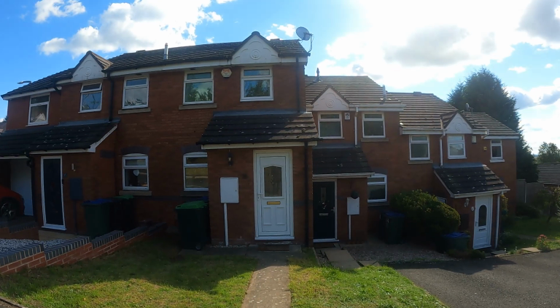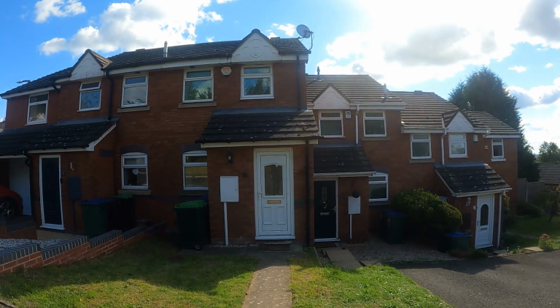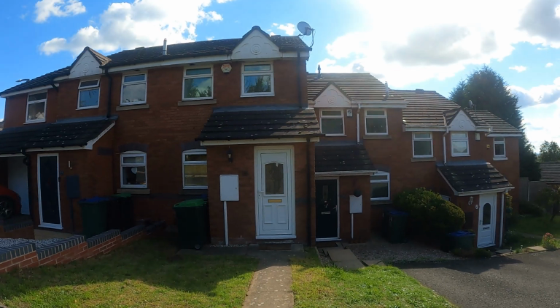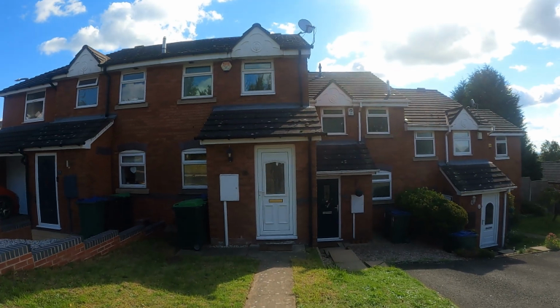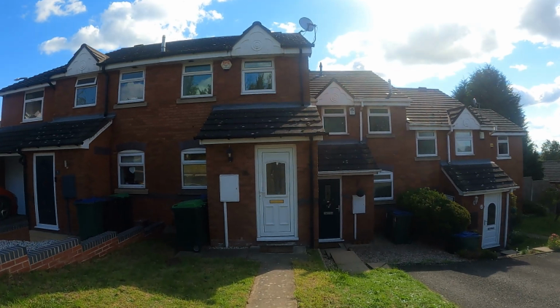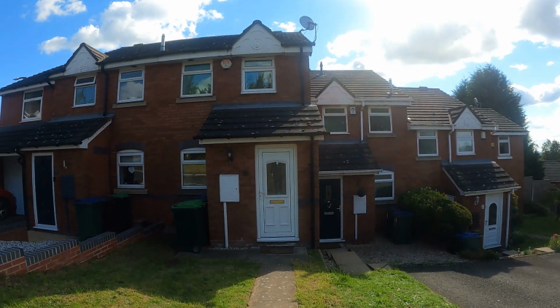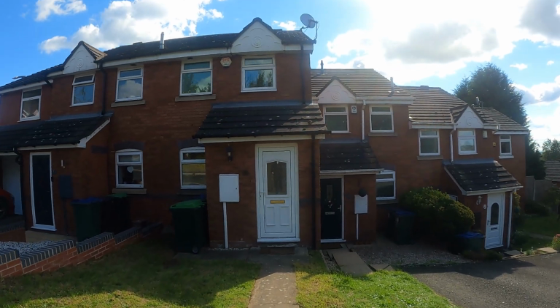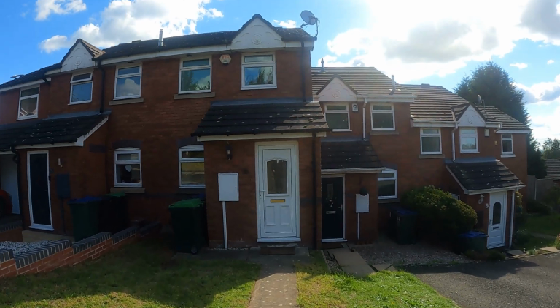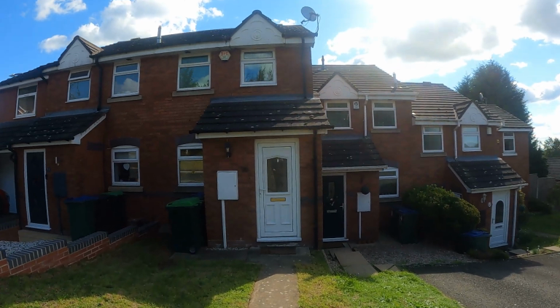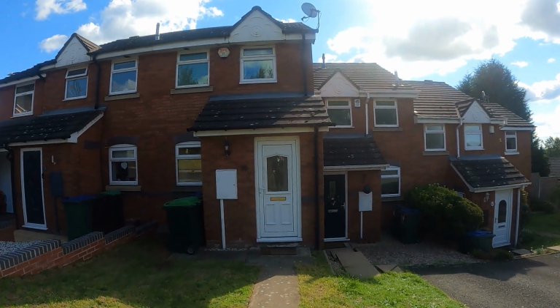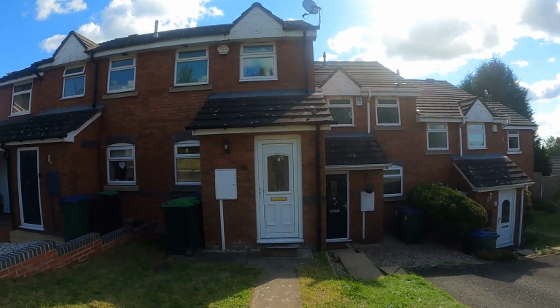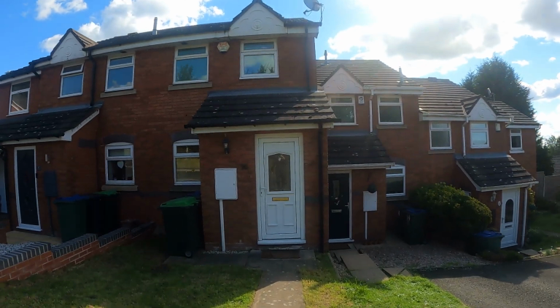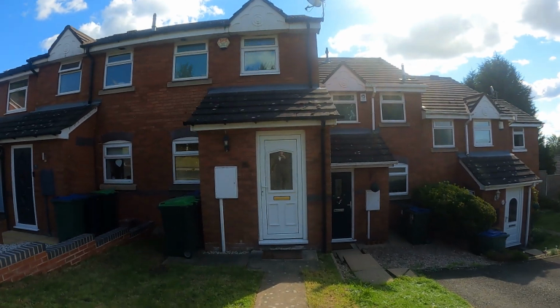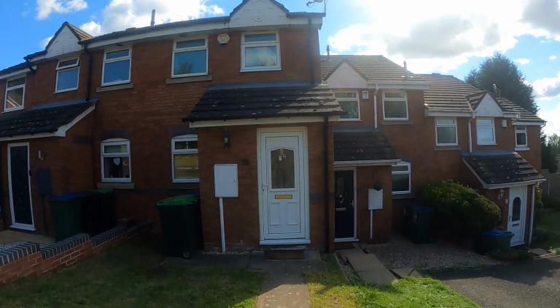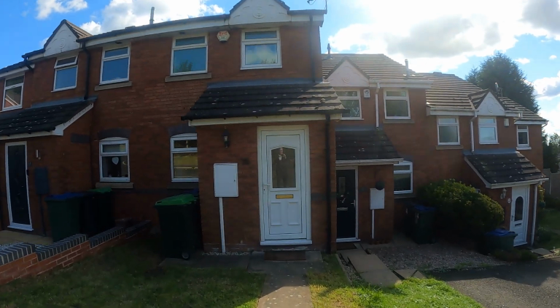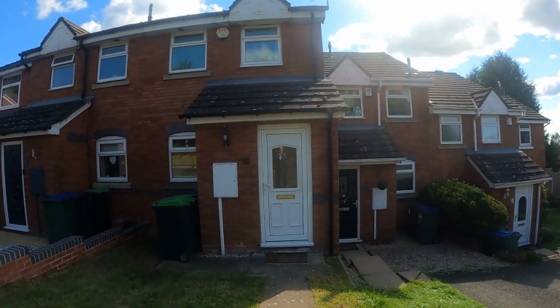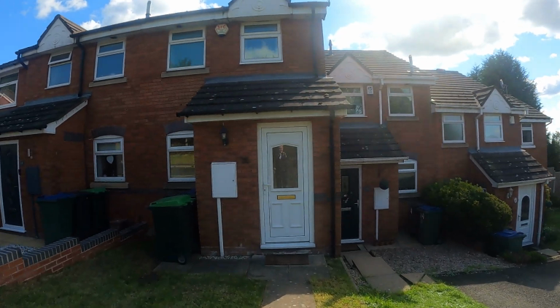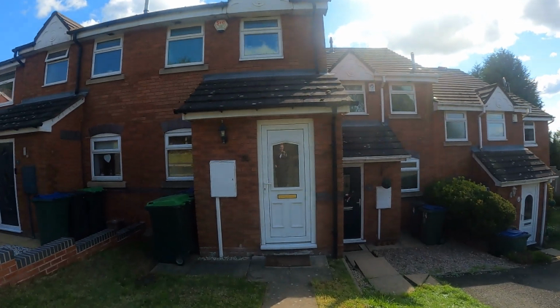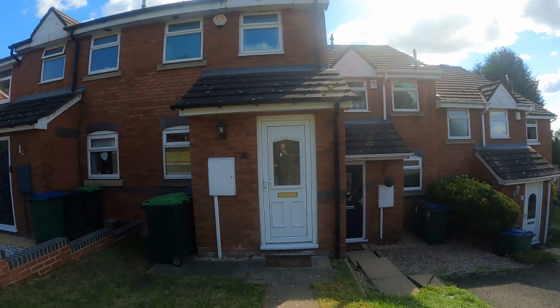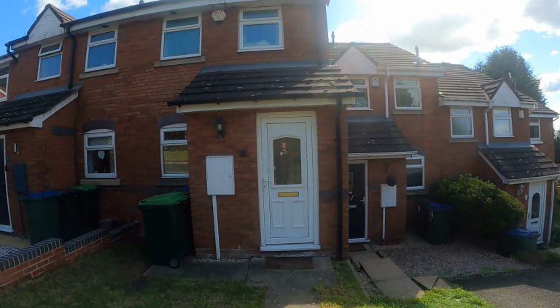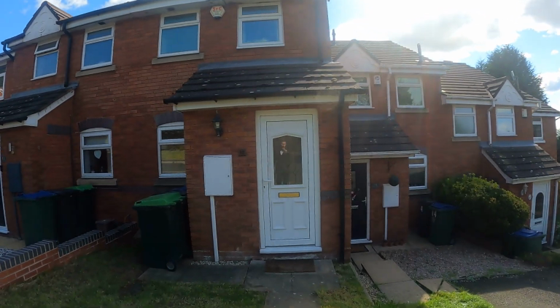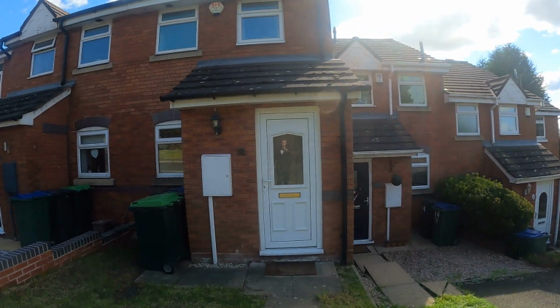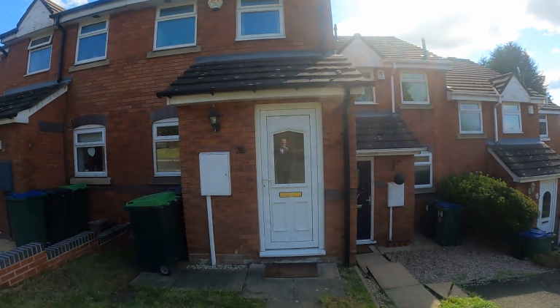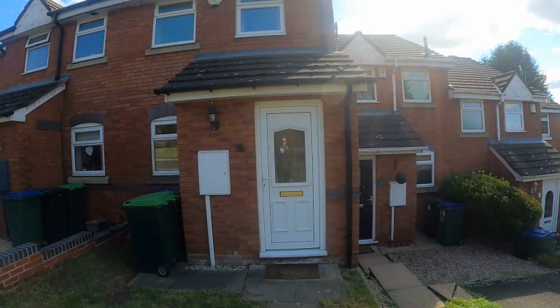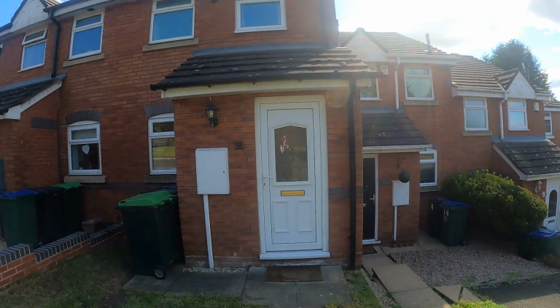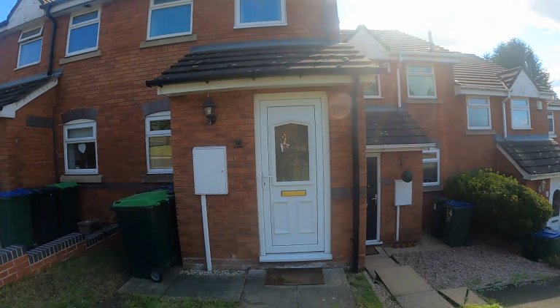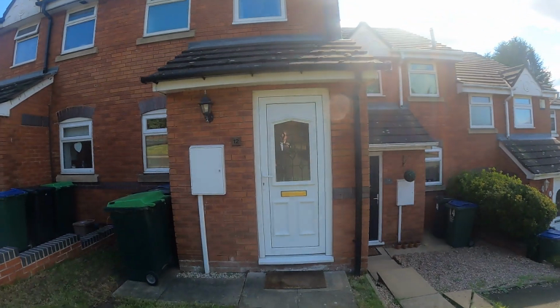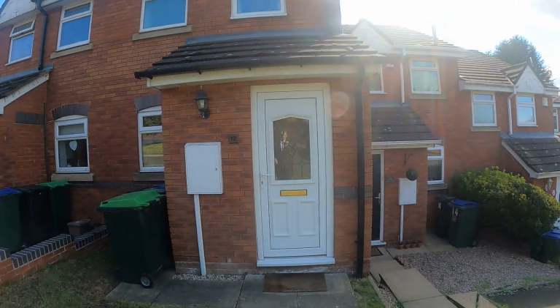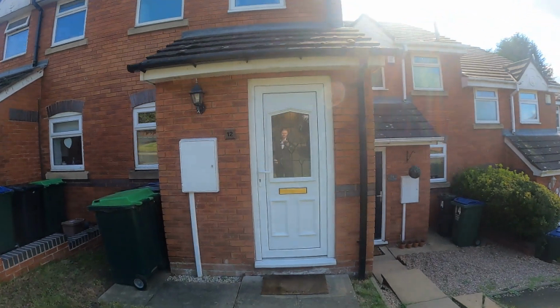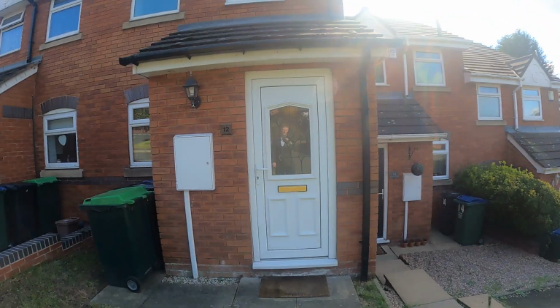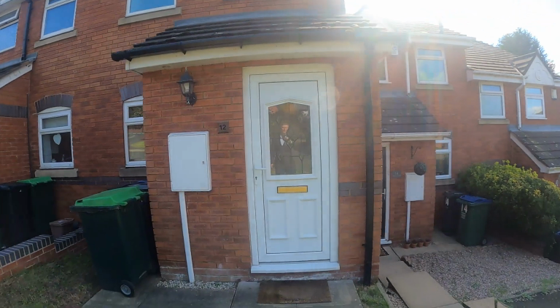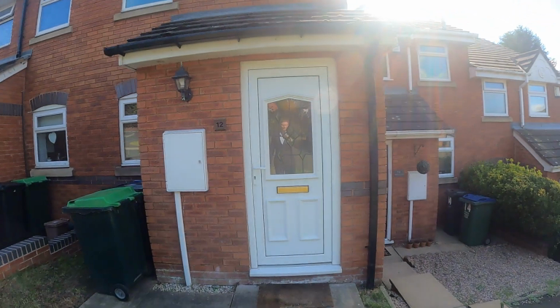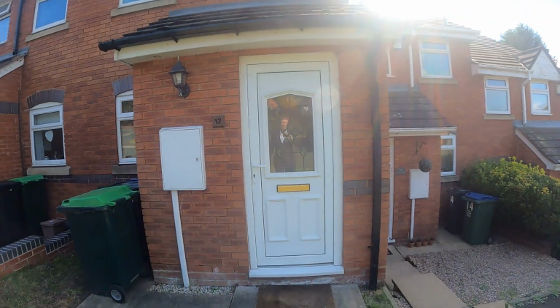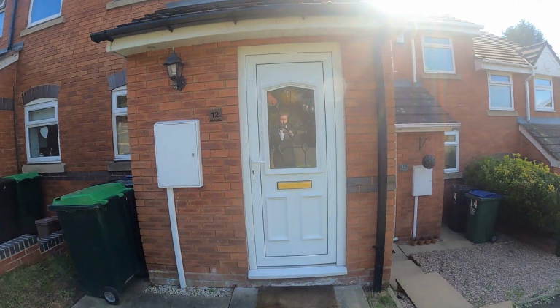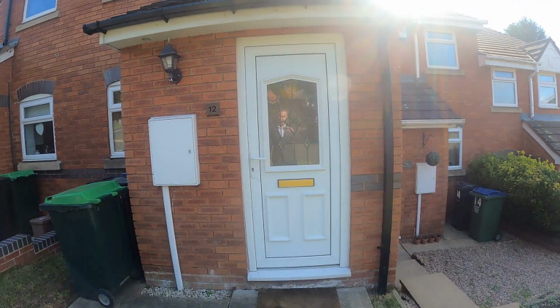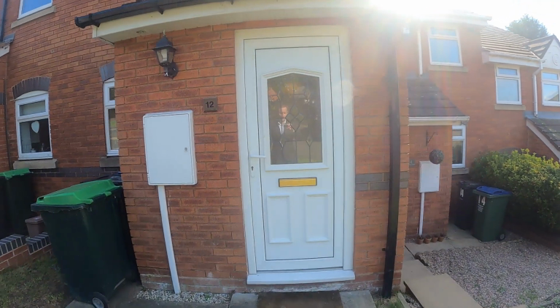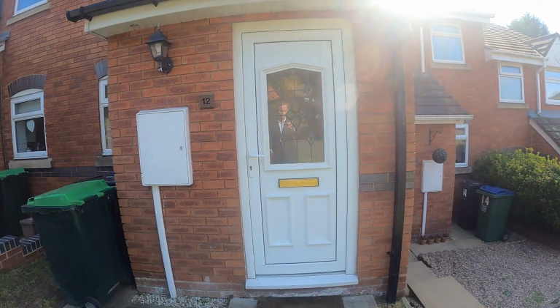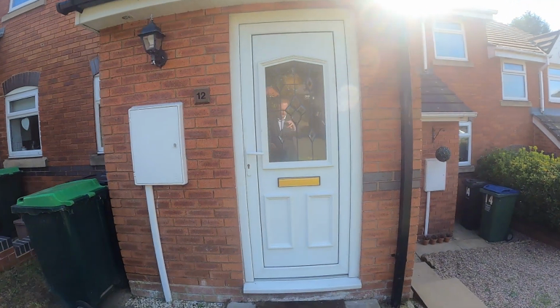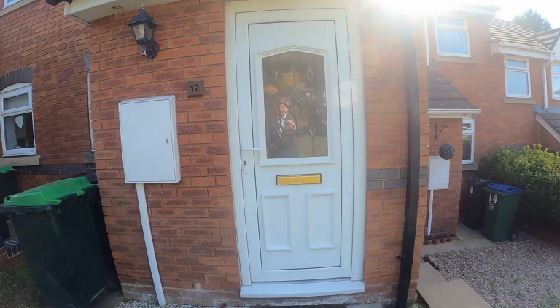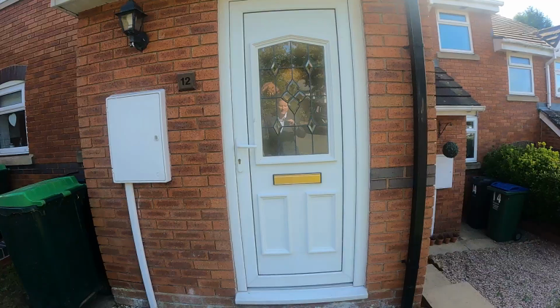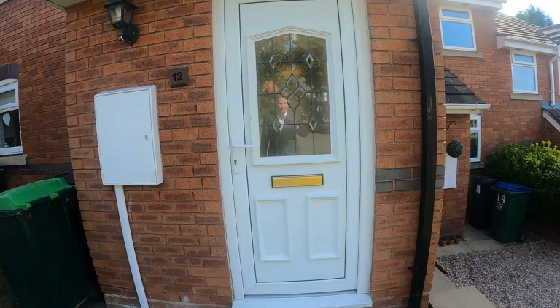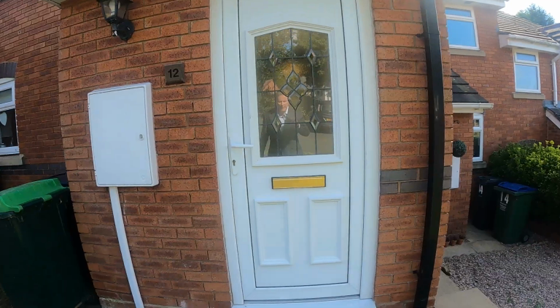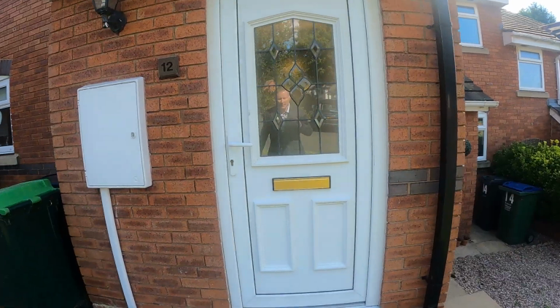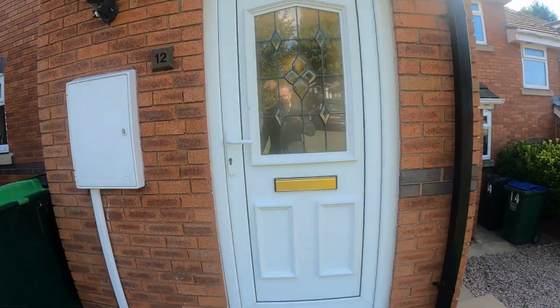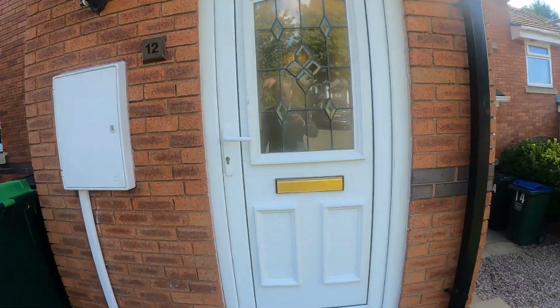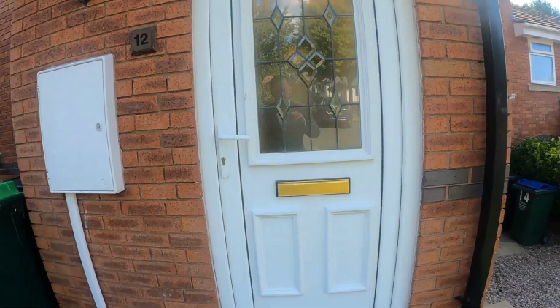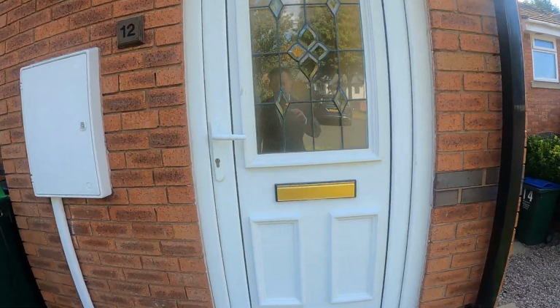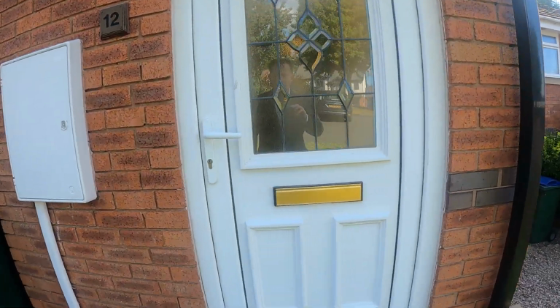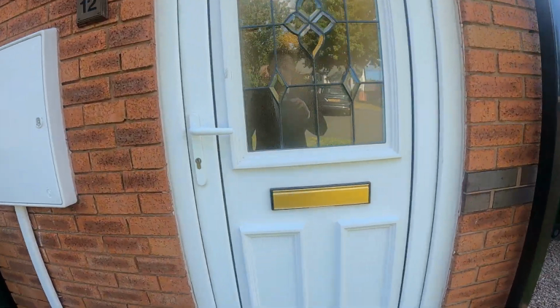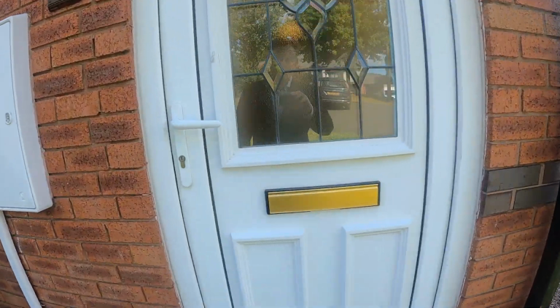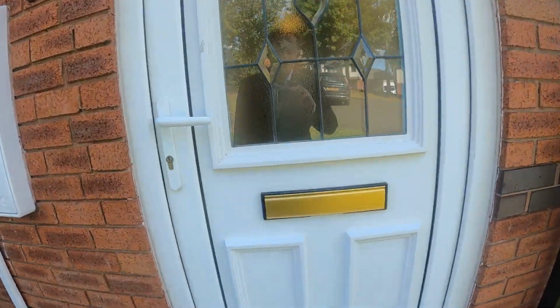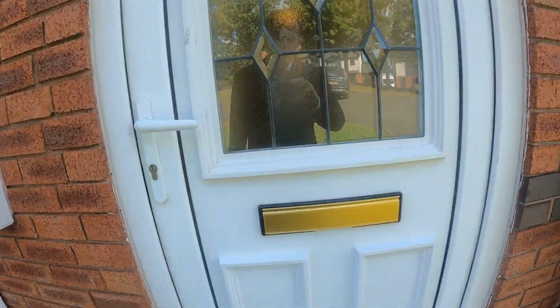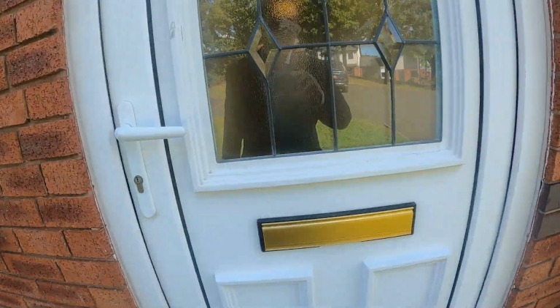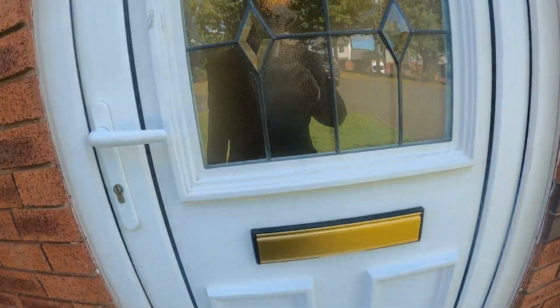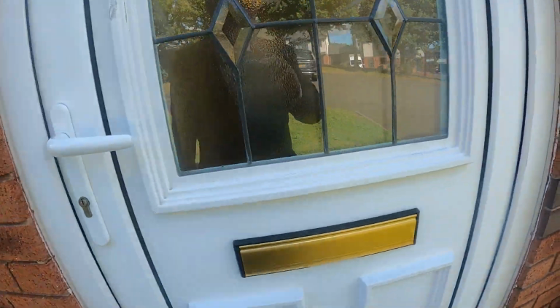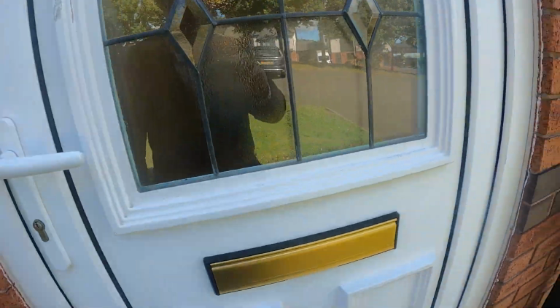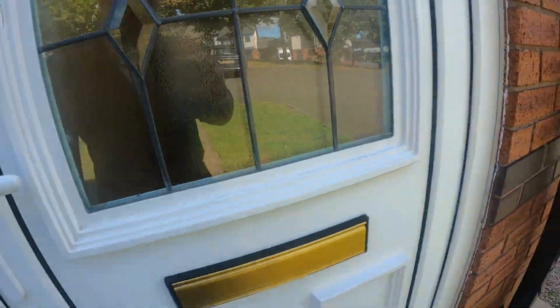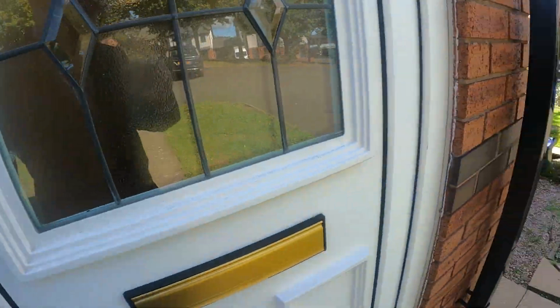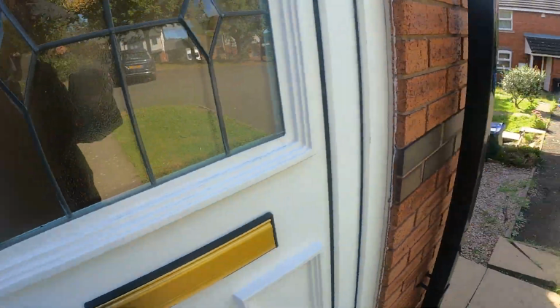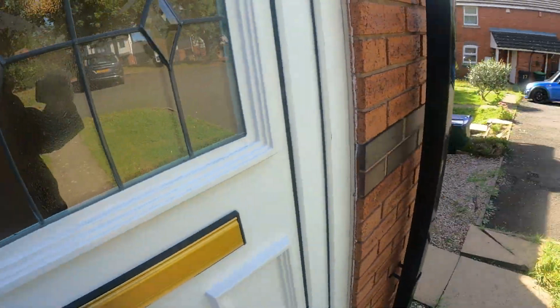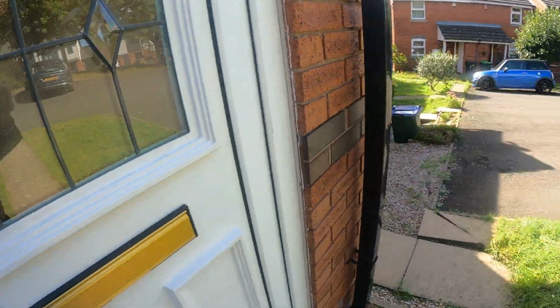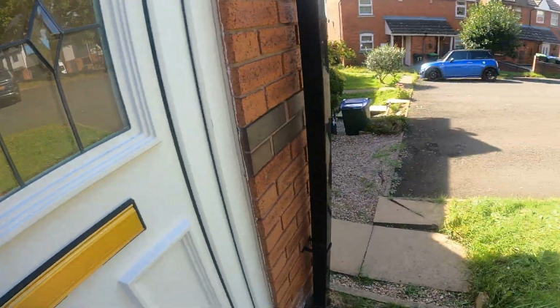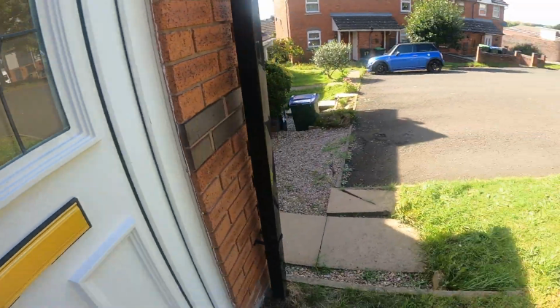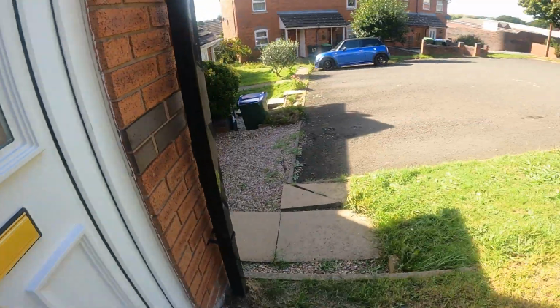Good afternoon, my name's John from Hicks Adley Estate Agents. I'm here at 12 Allsops Close in Rowley Regis to show you our new property we're putting on the market.